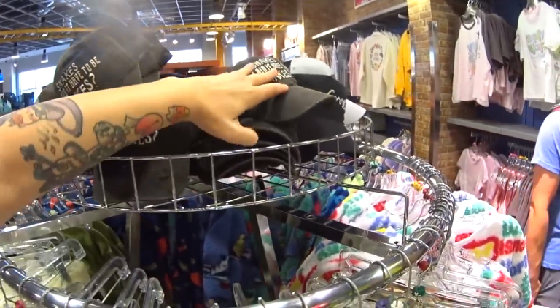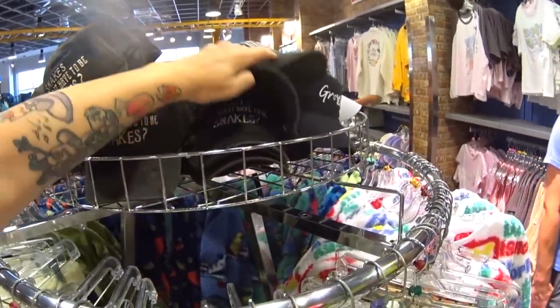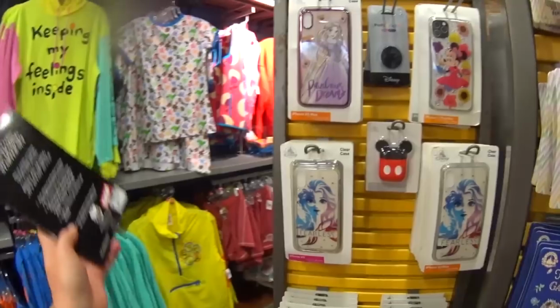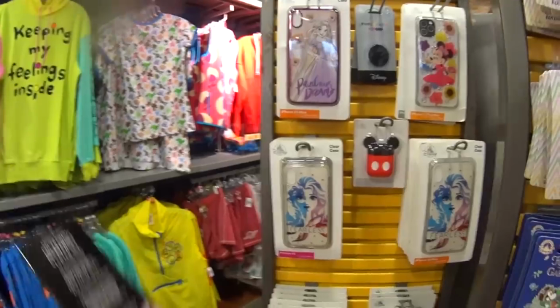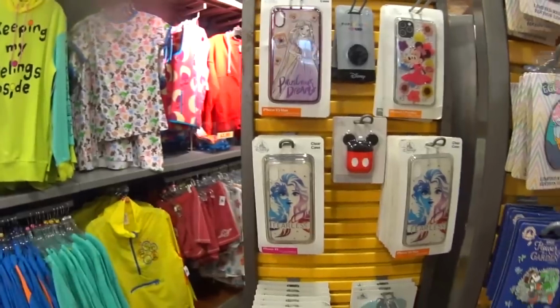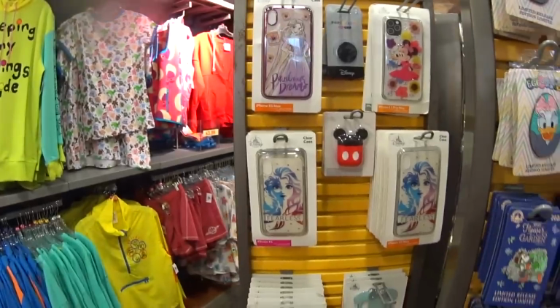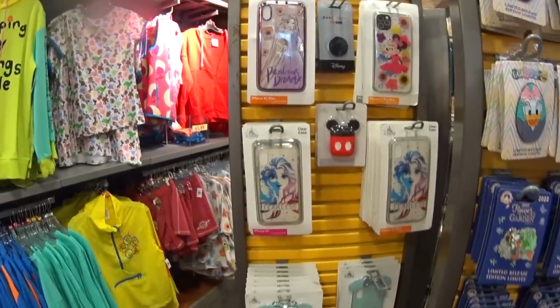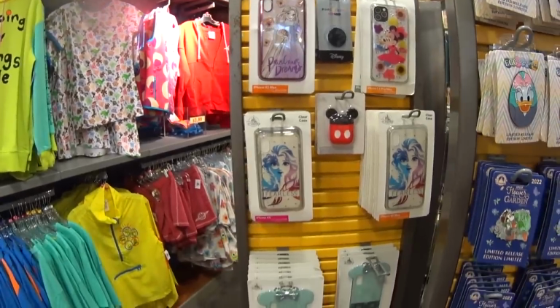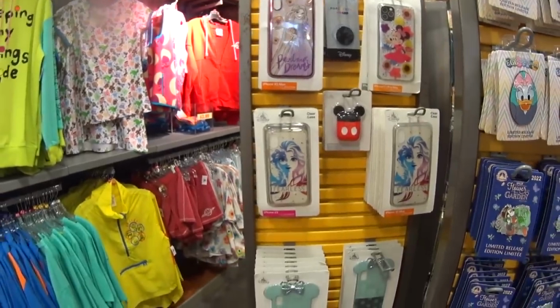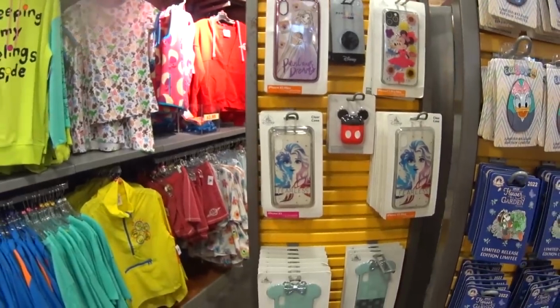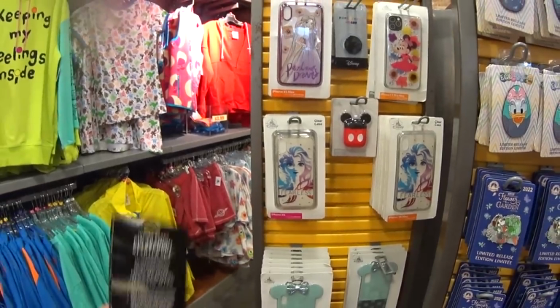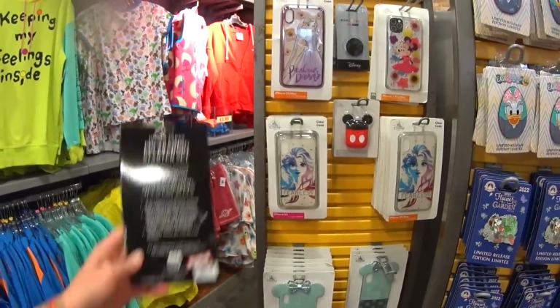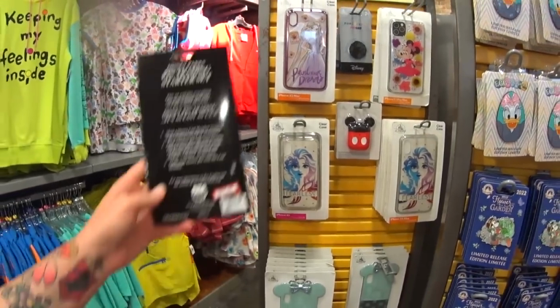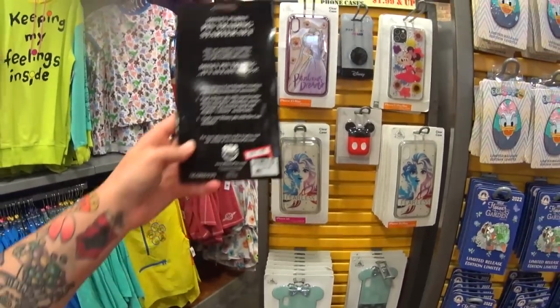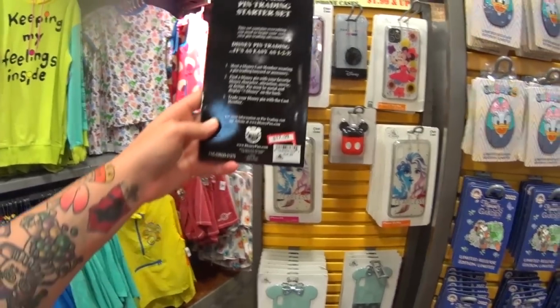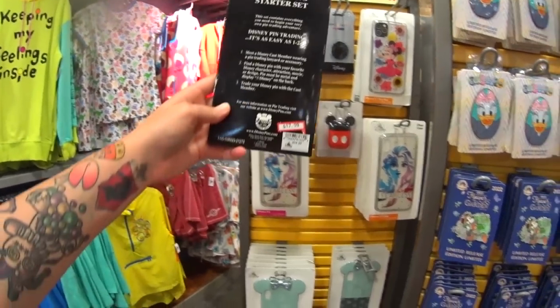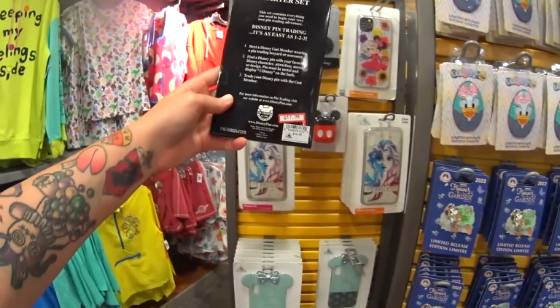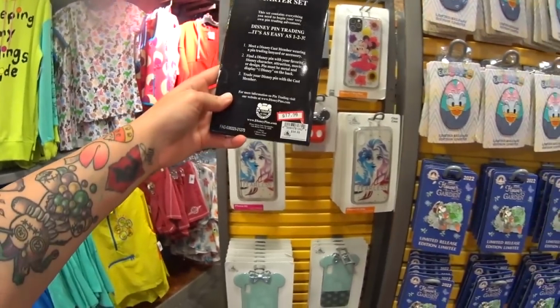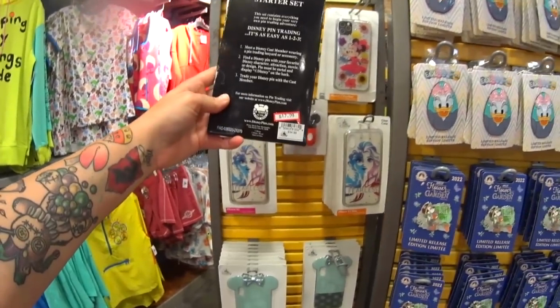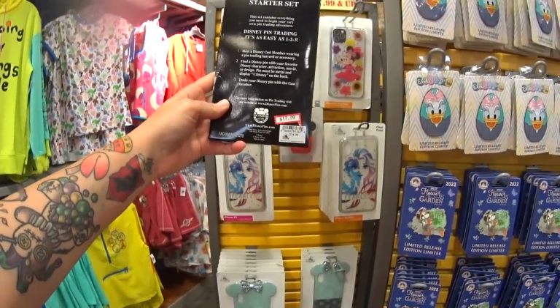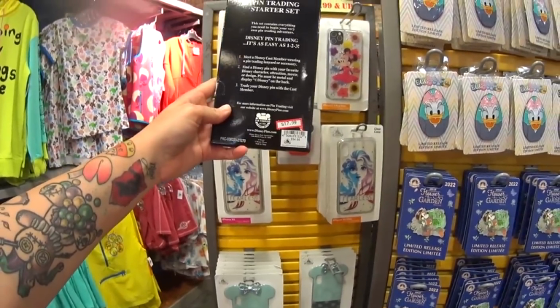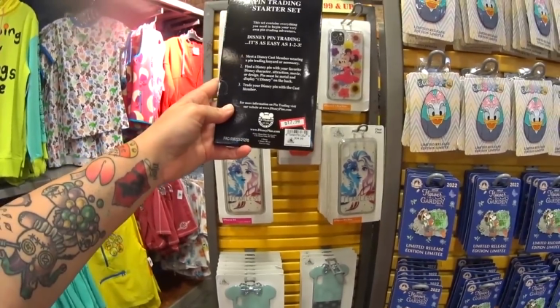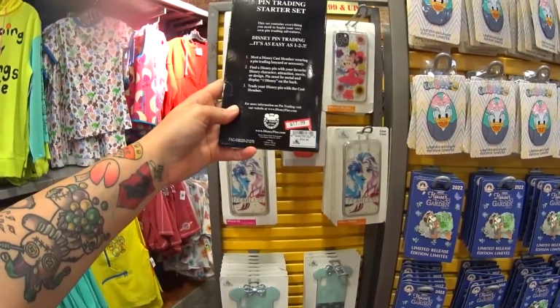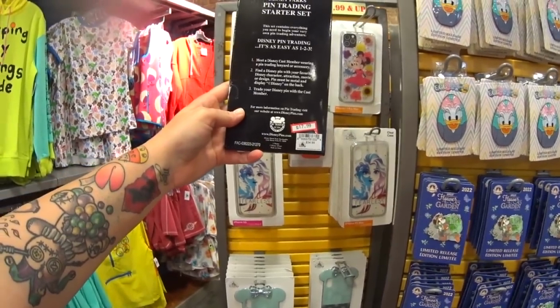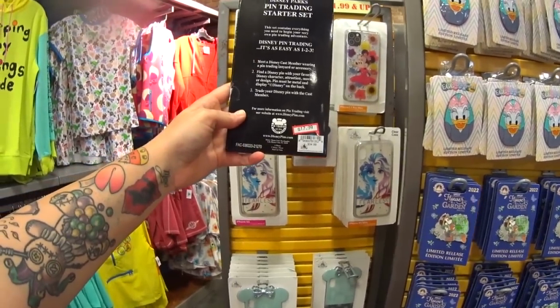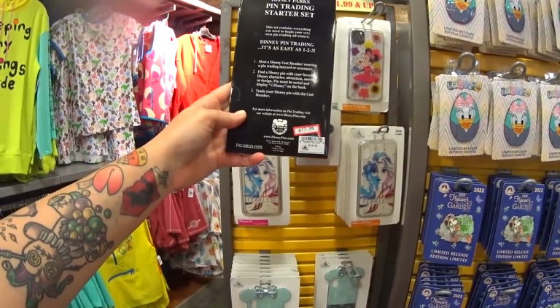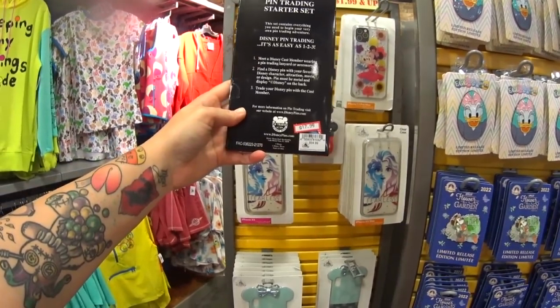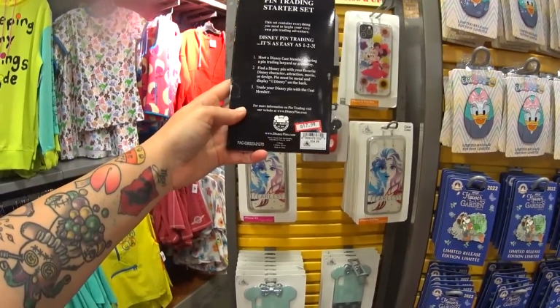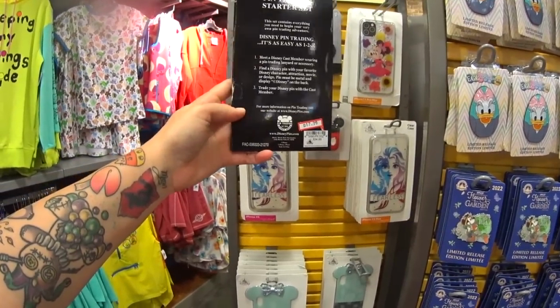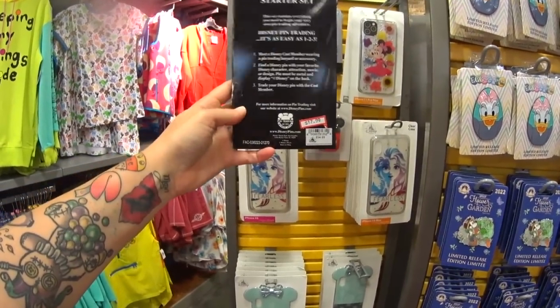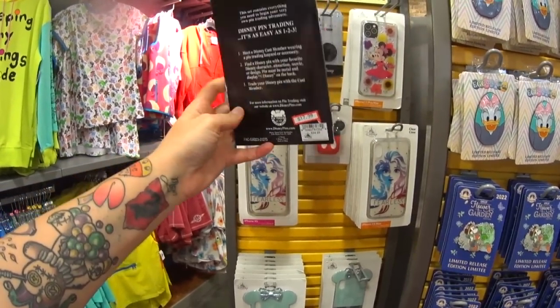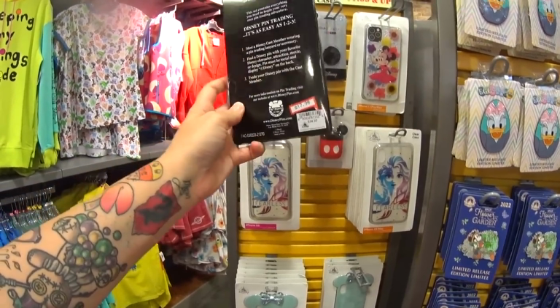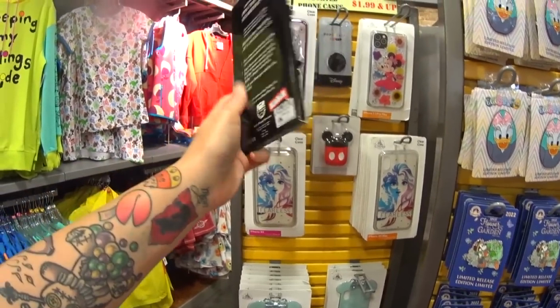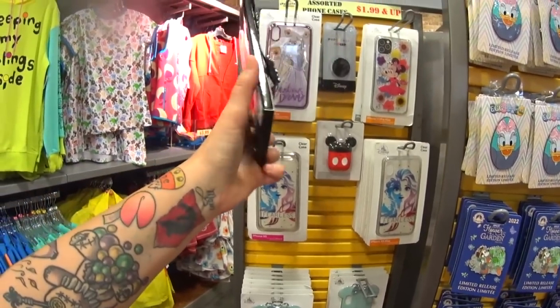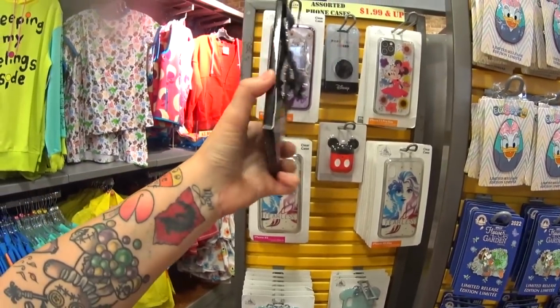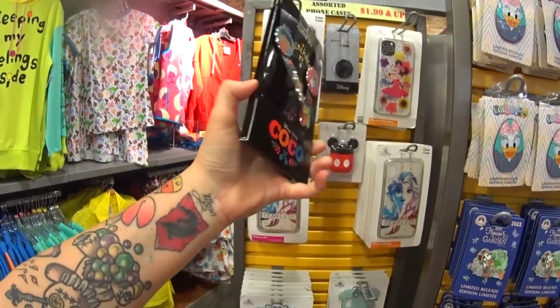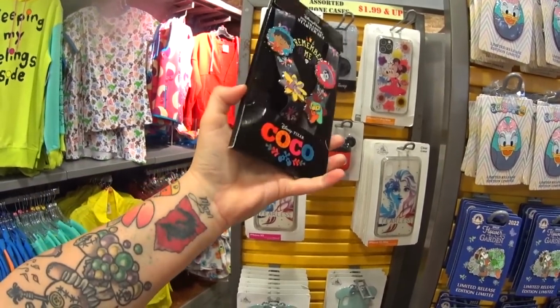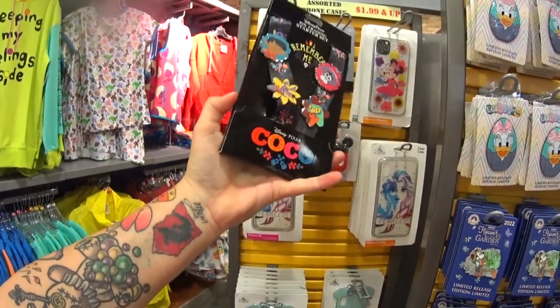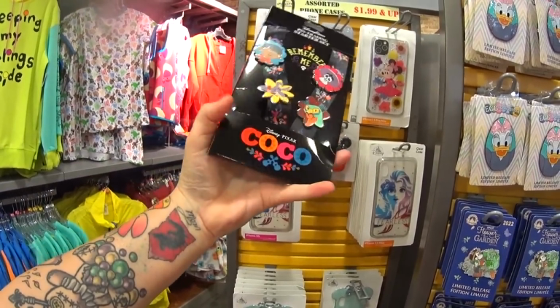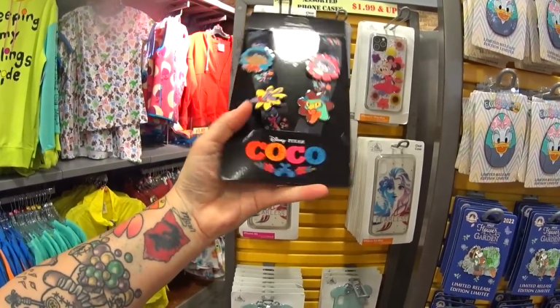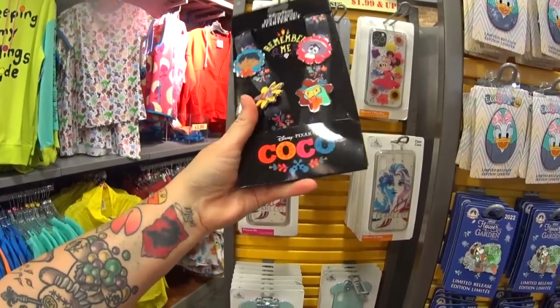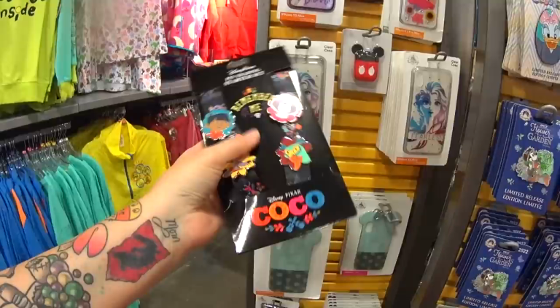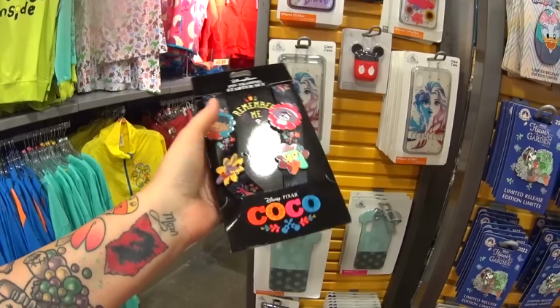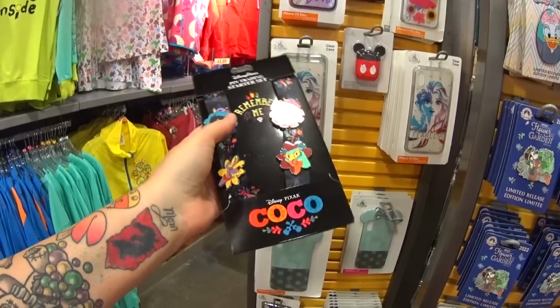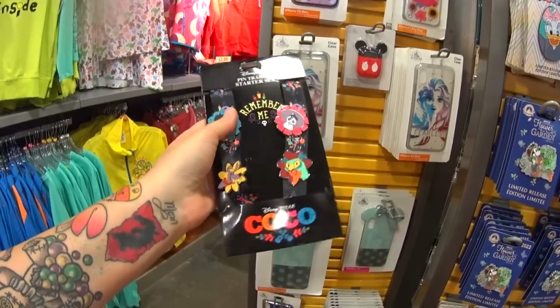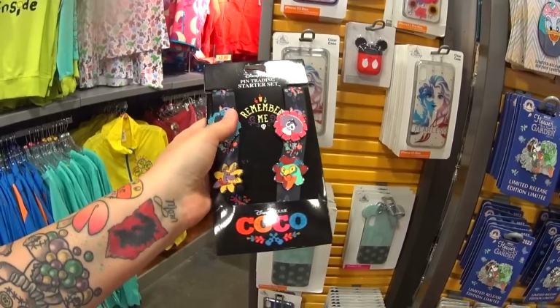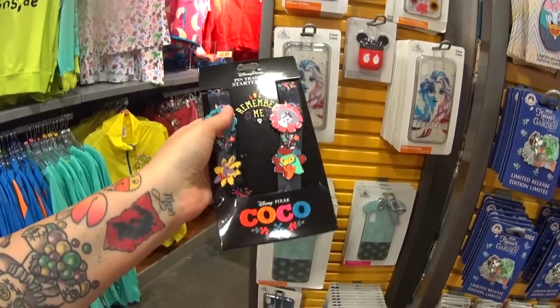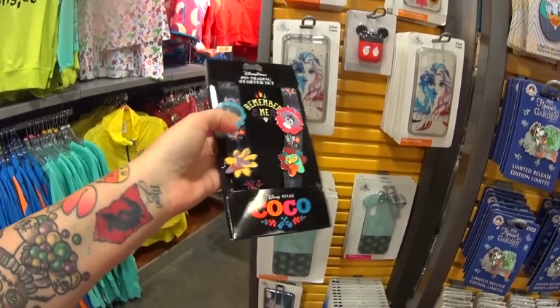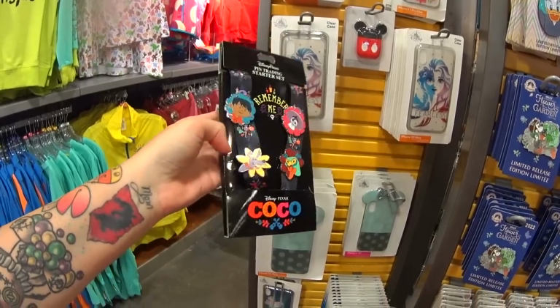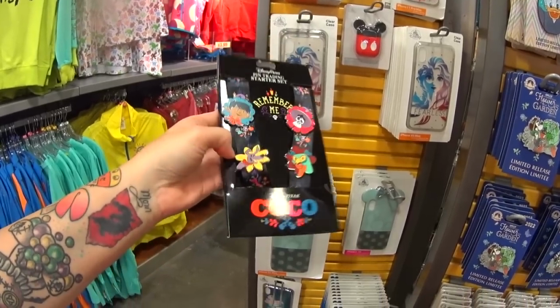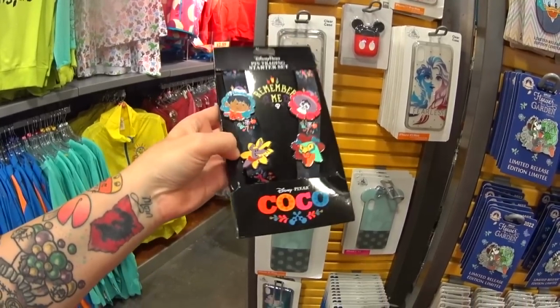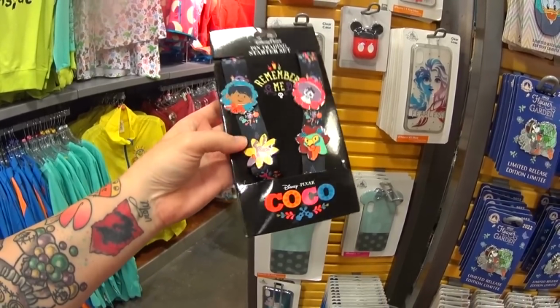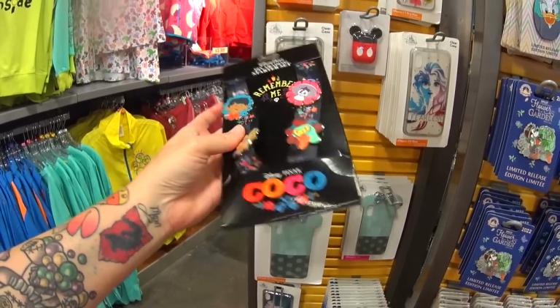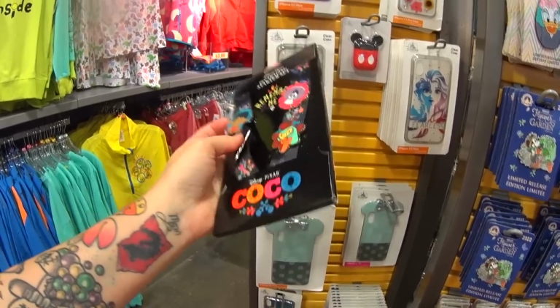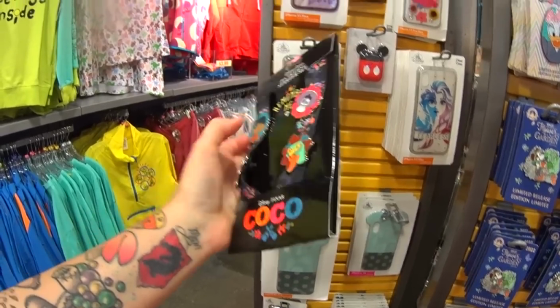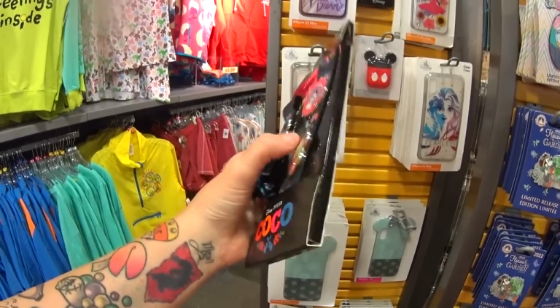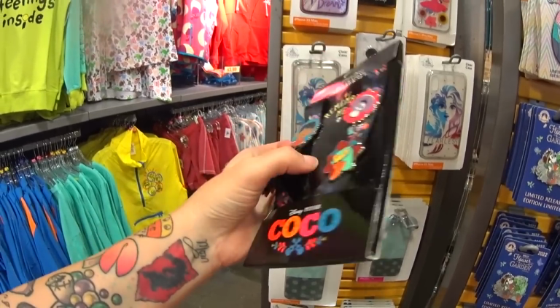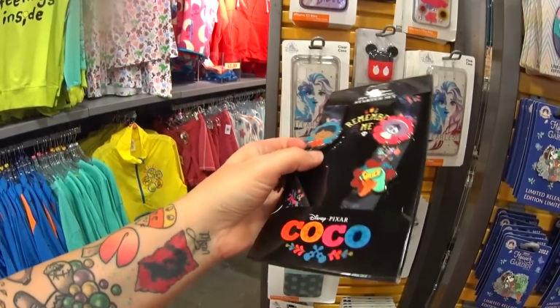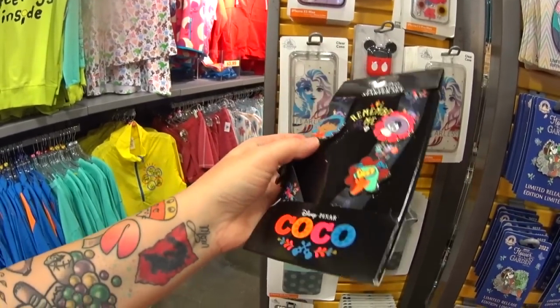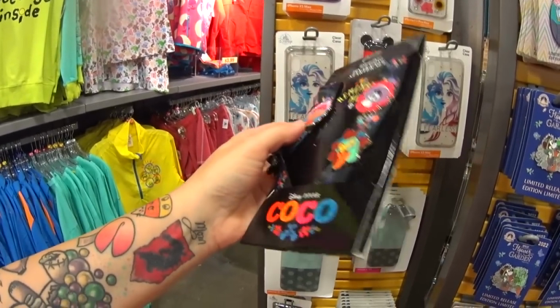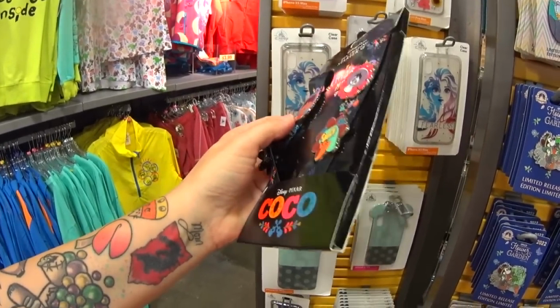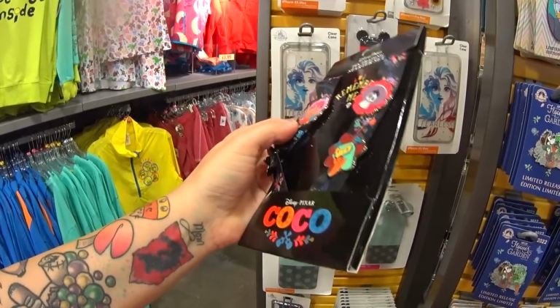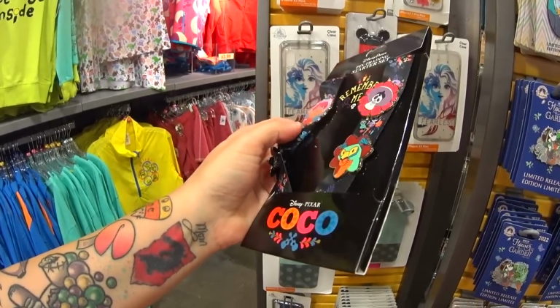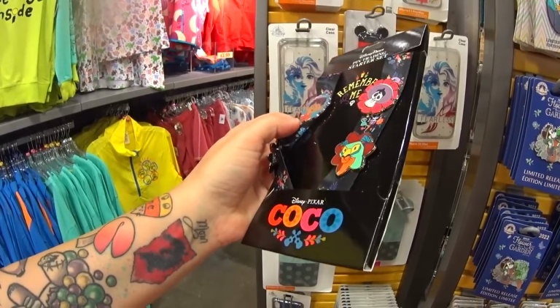Brand new pin lanyard starter set here — $17.99, was $35. You get four pins in this reversible lanyard.